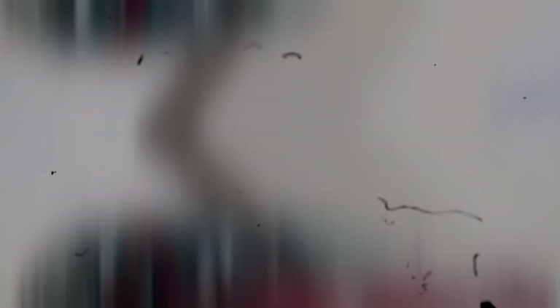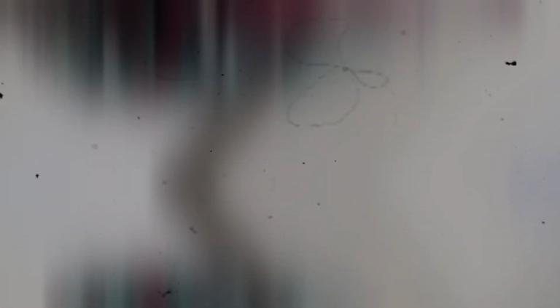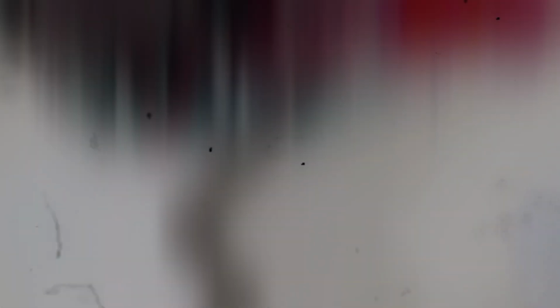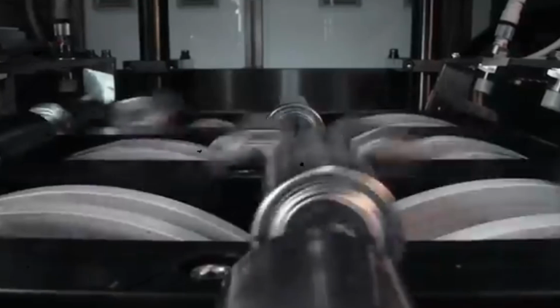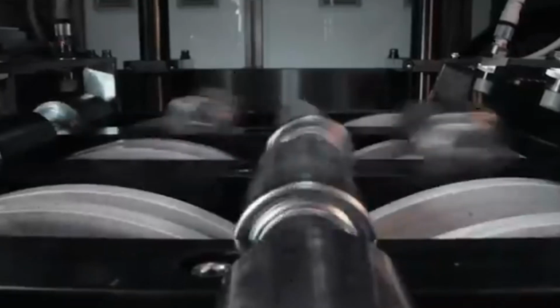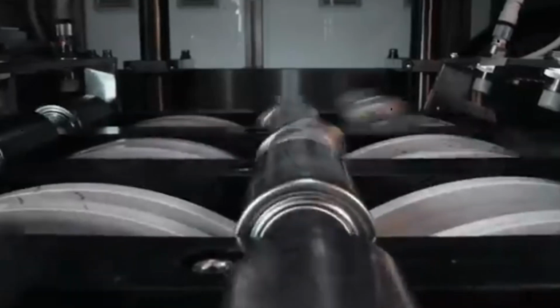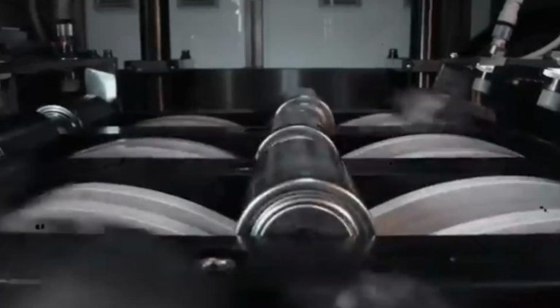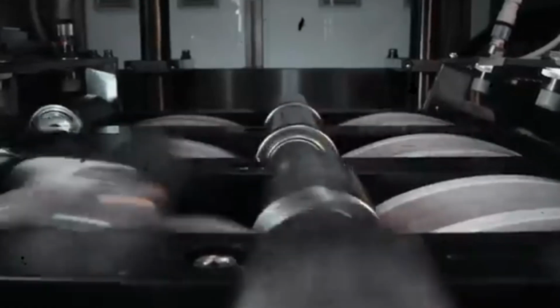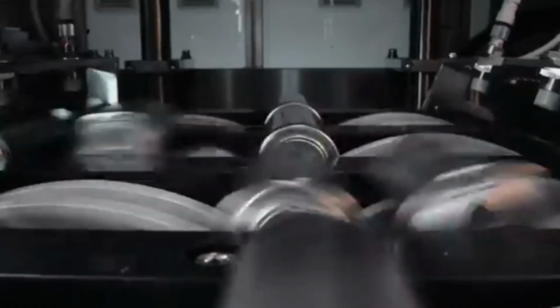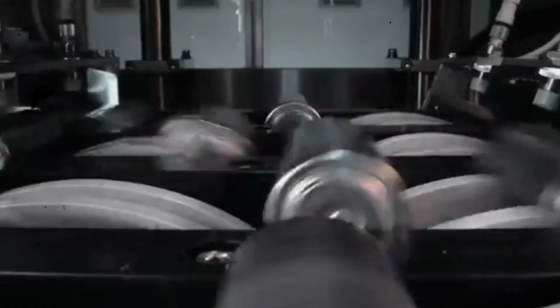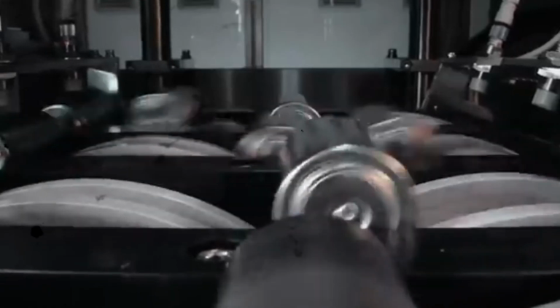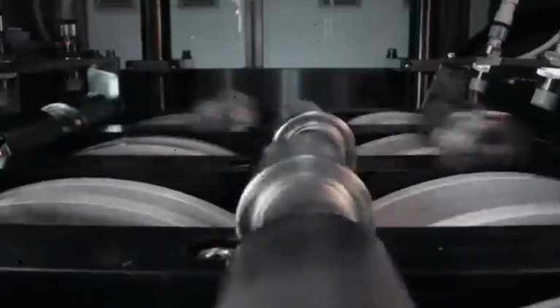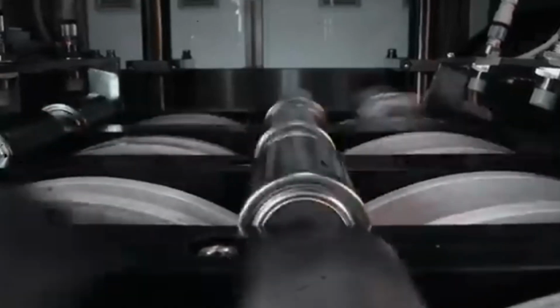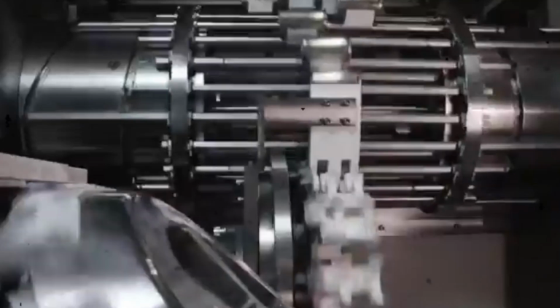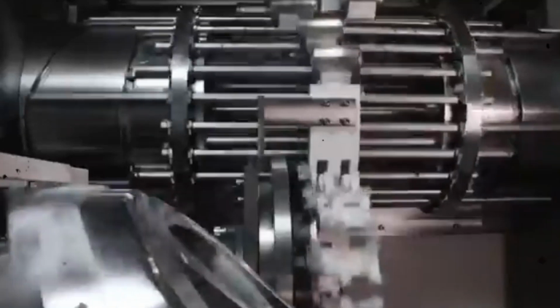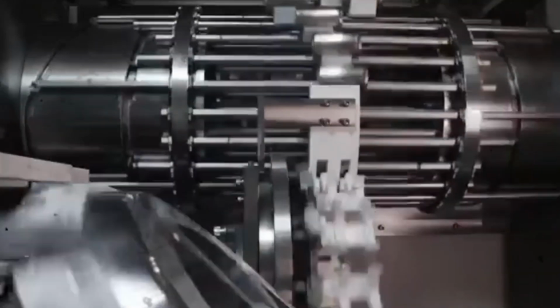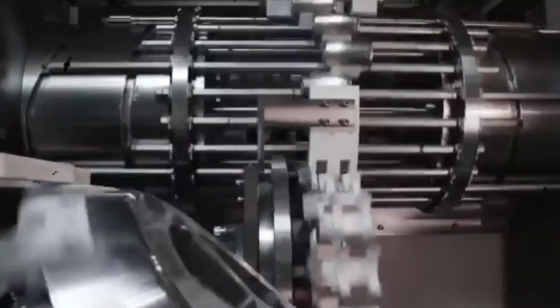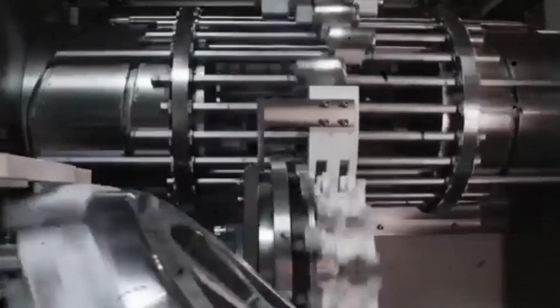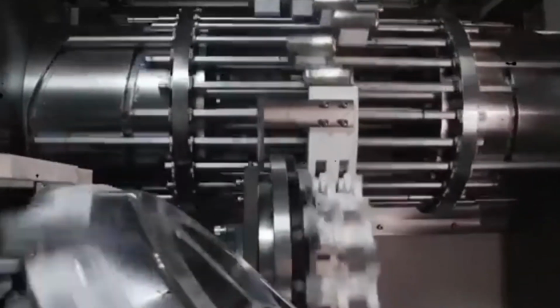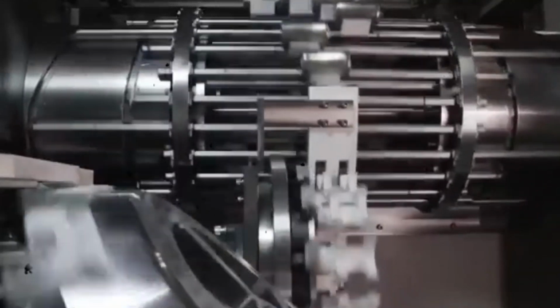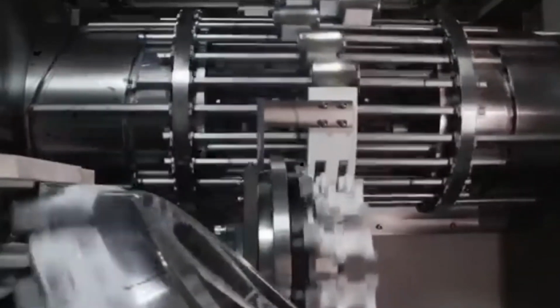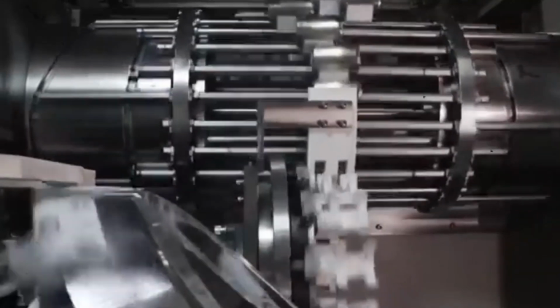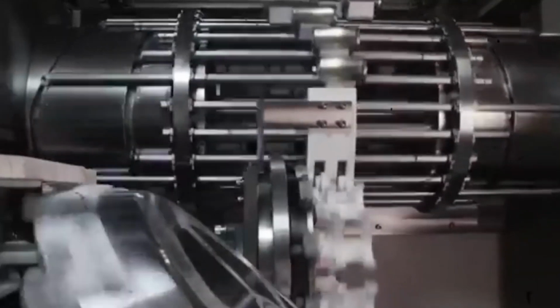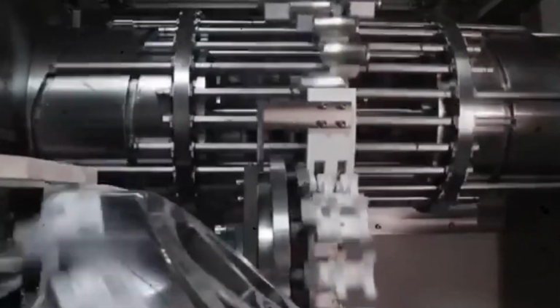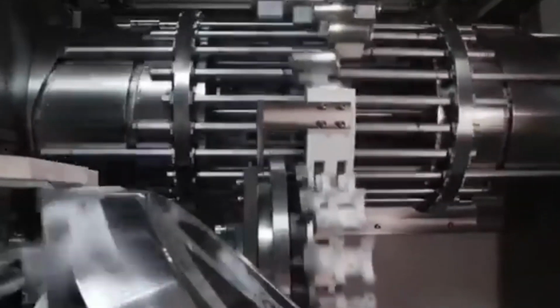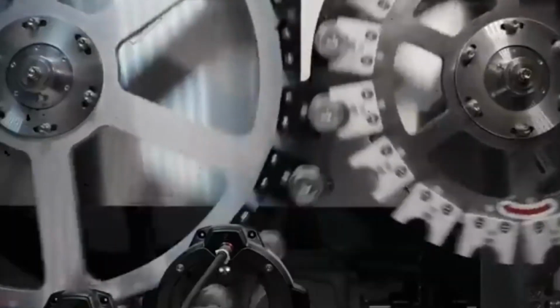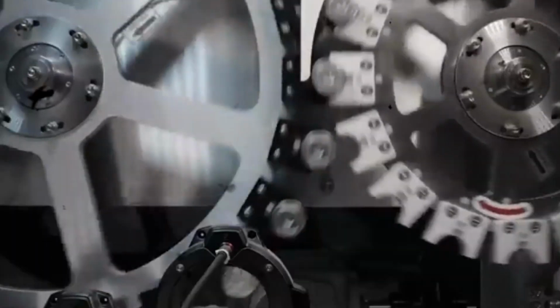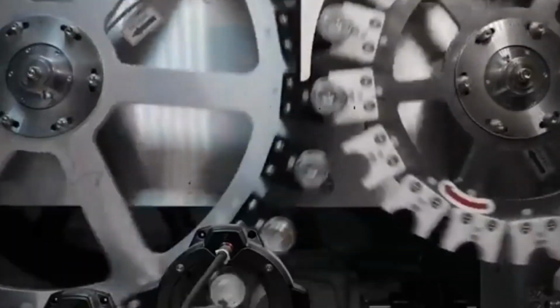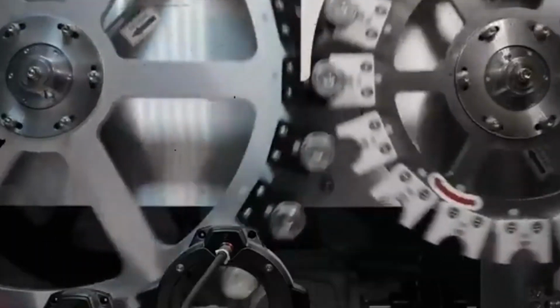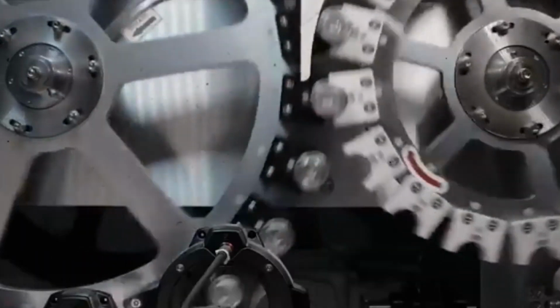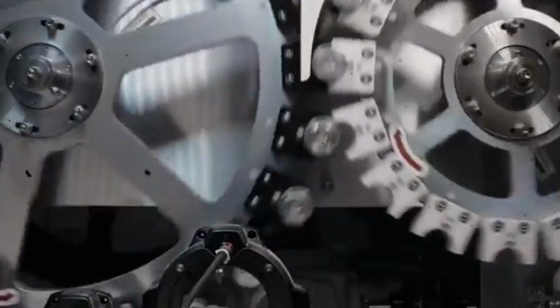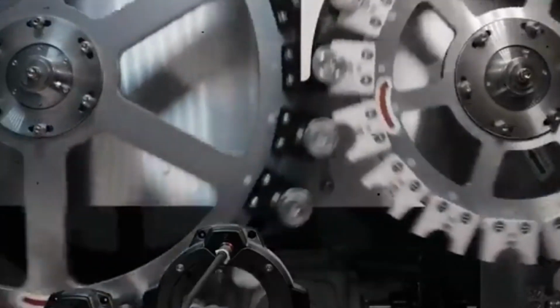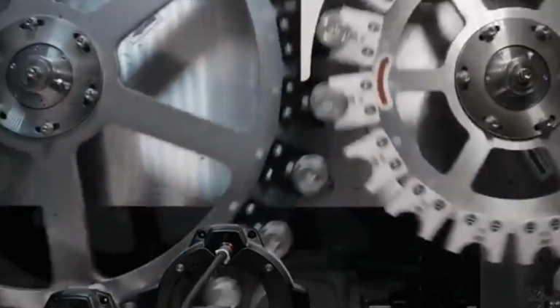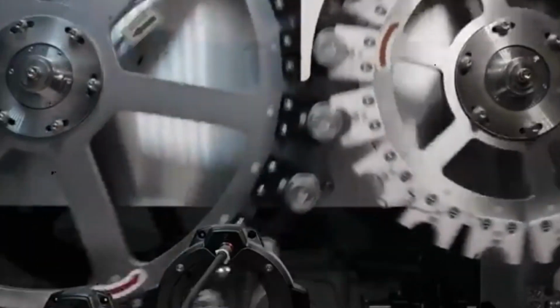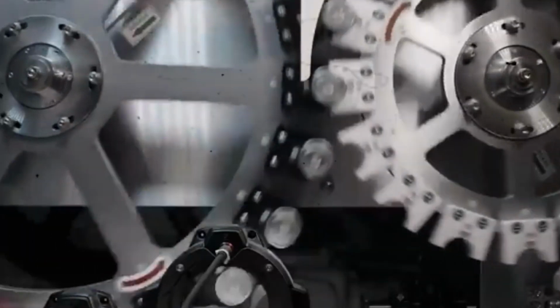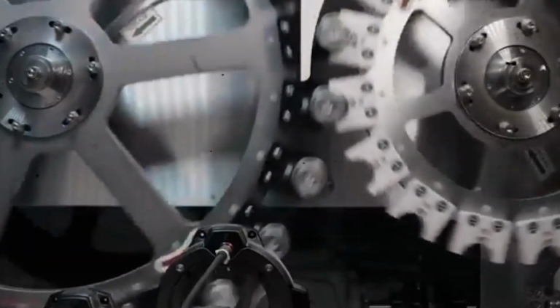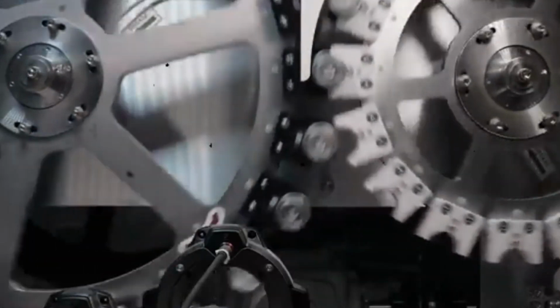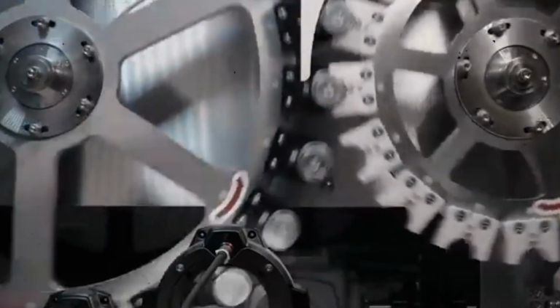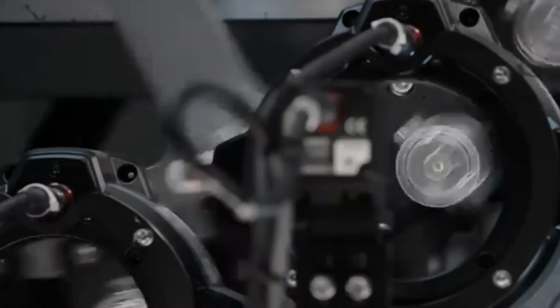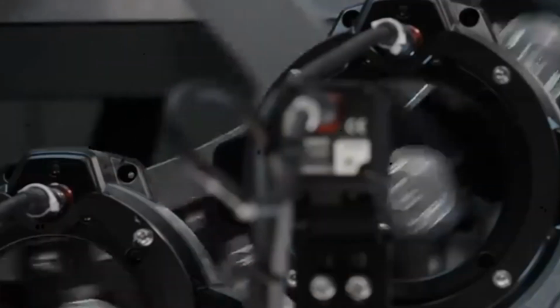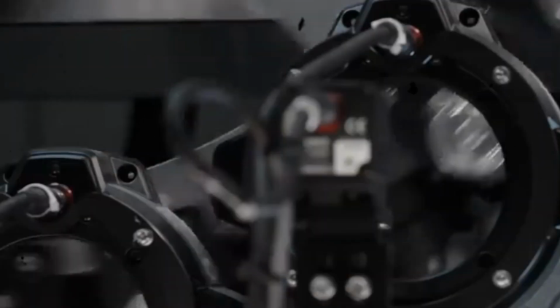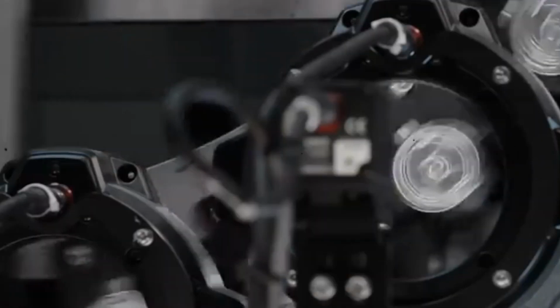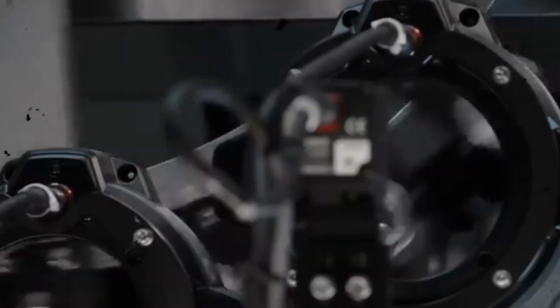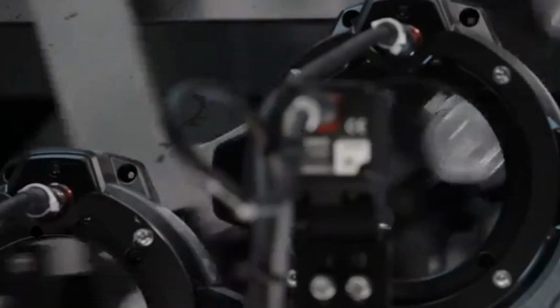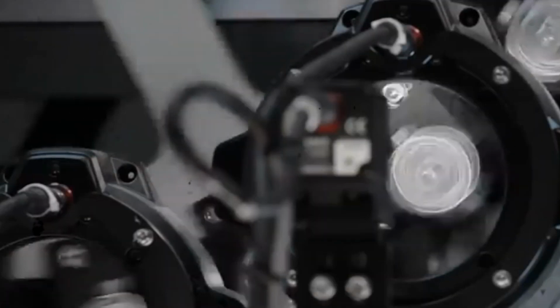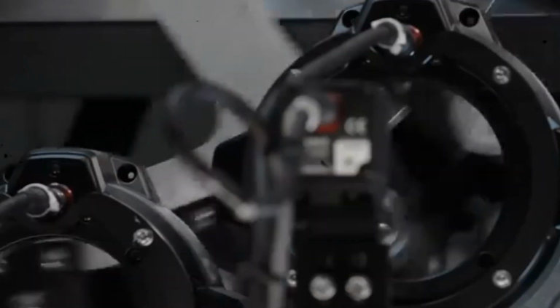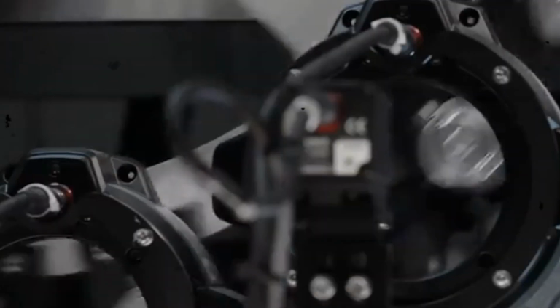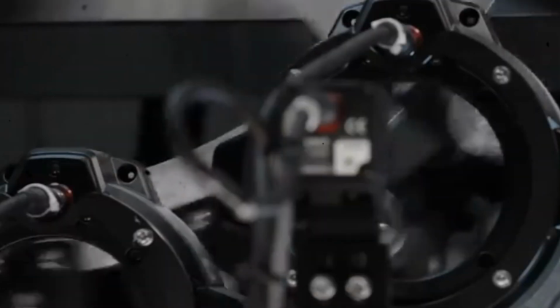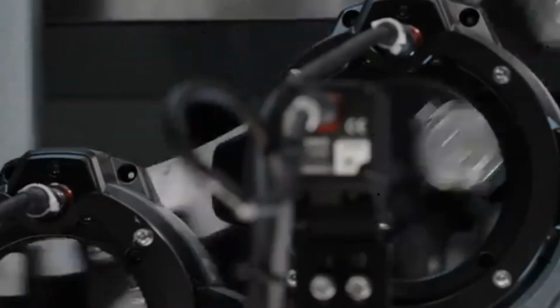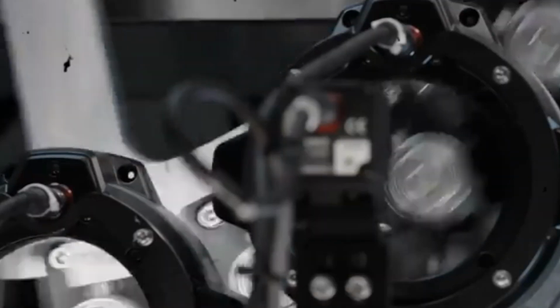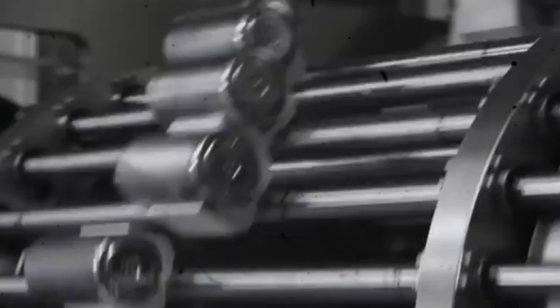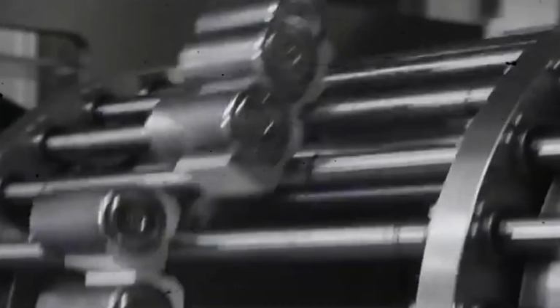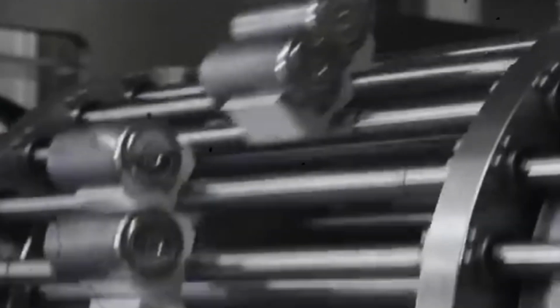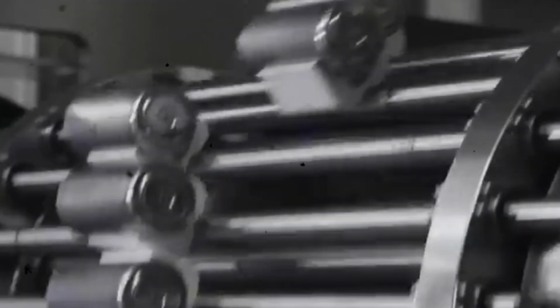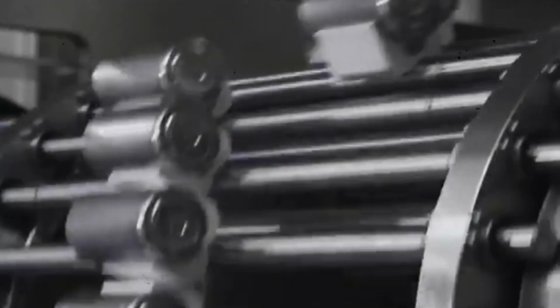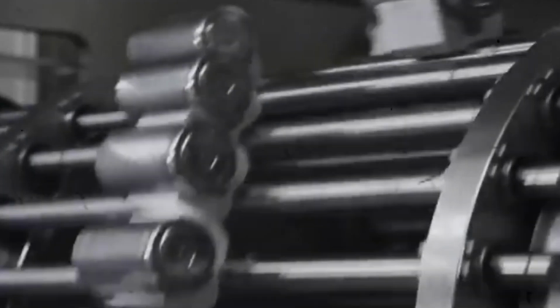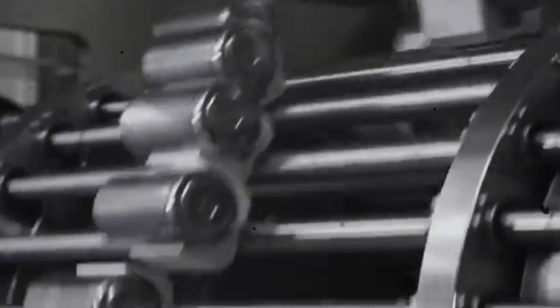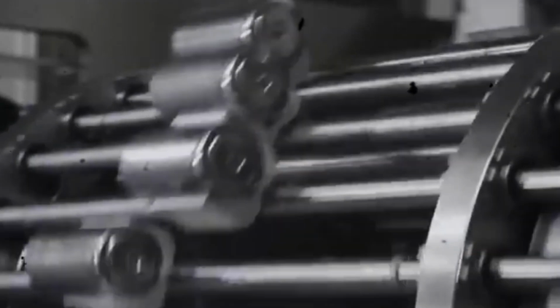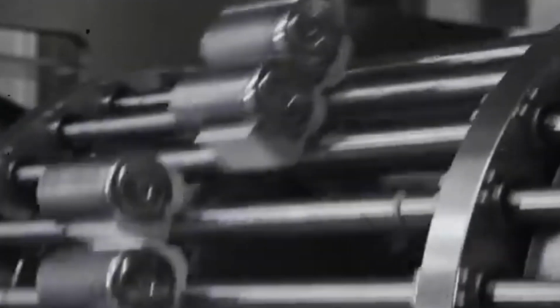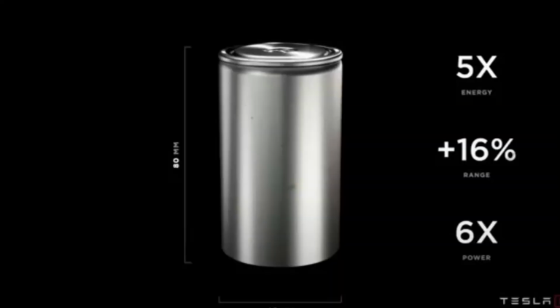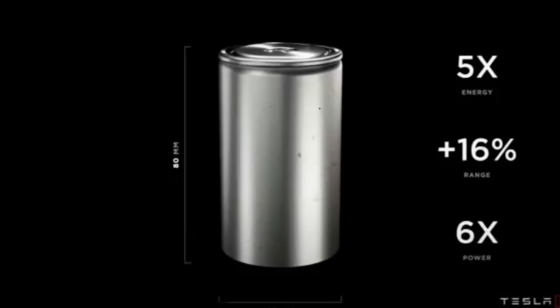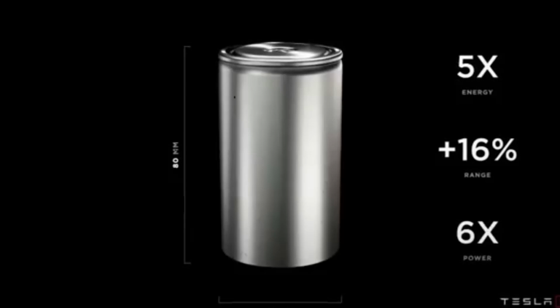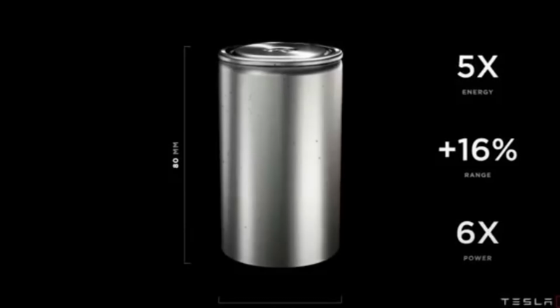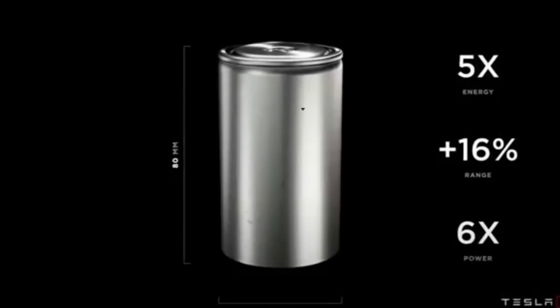And that's when the magic happened. The second generation of the 4680 arrived with significant improvements.